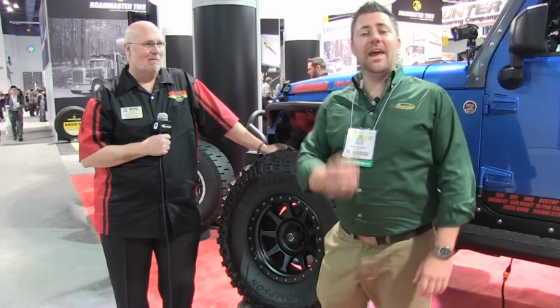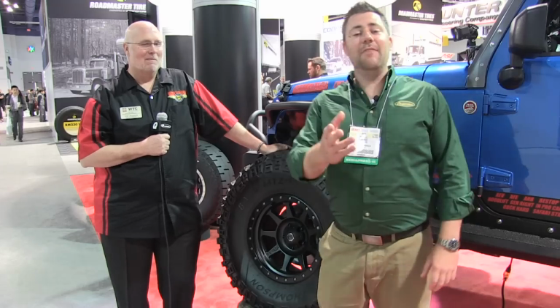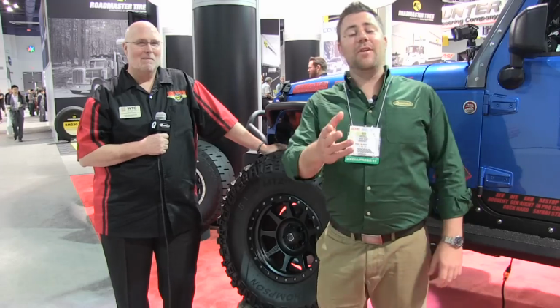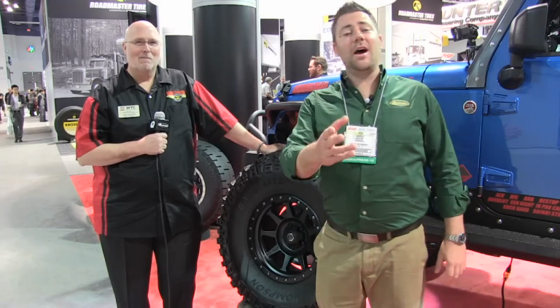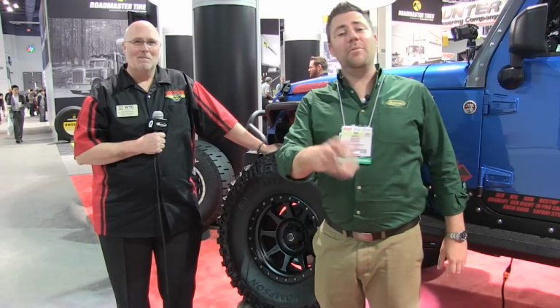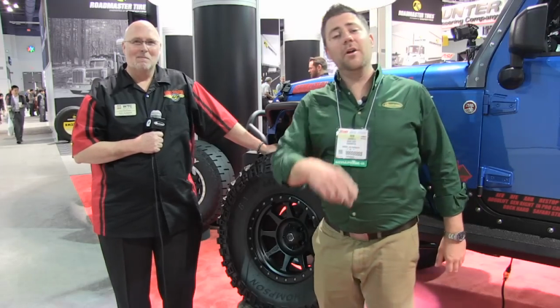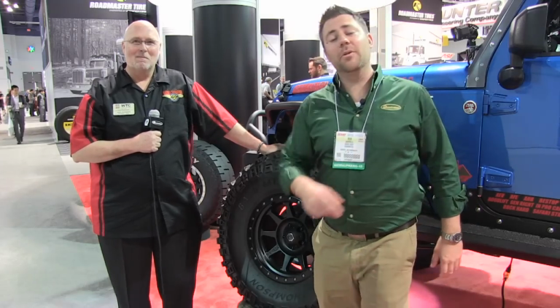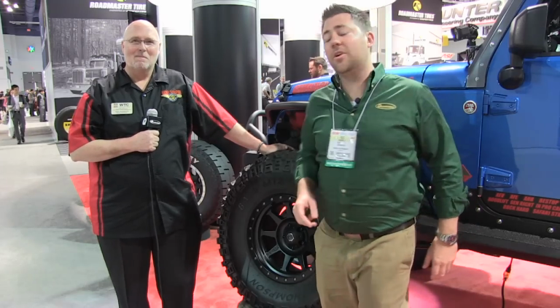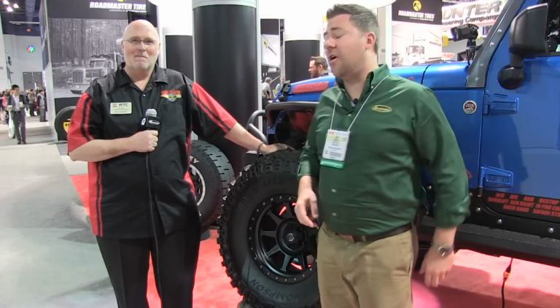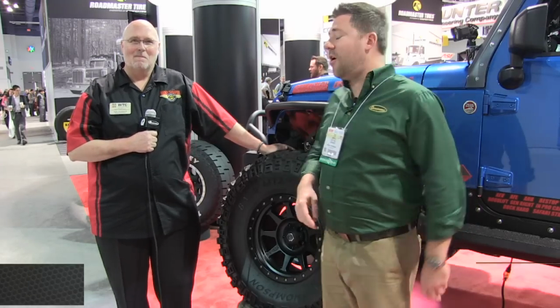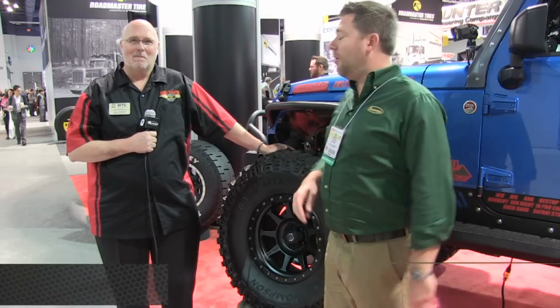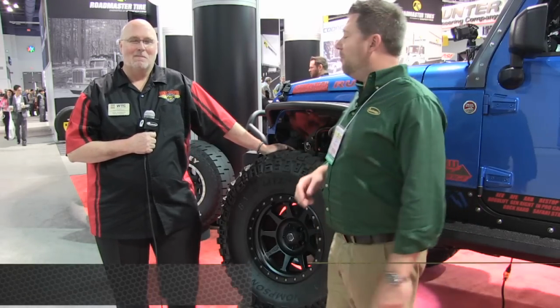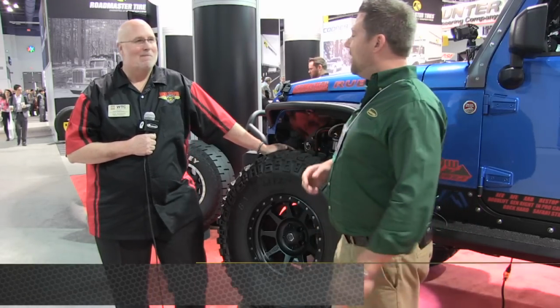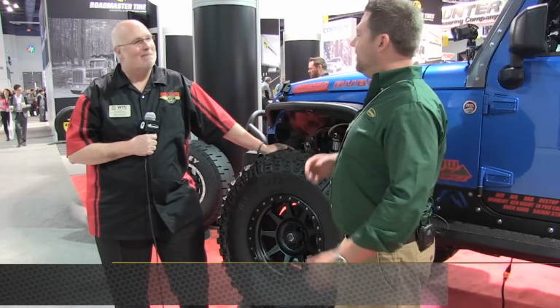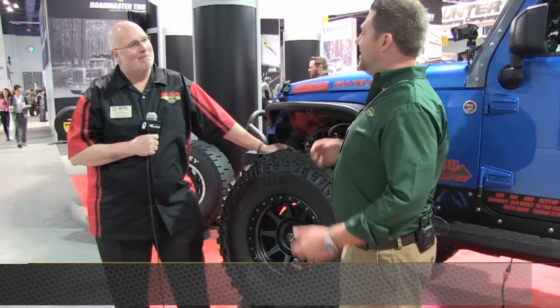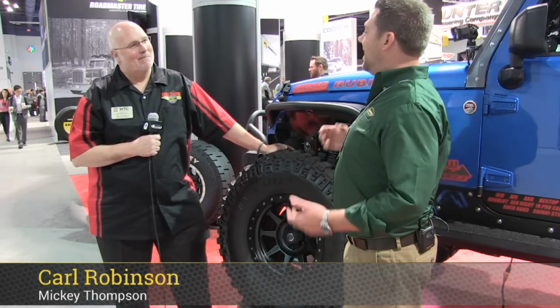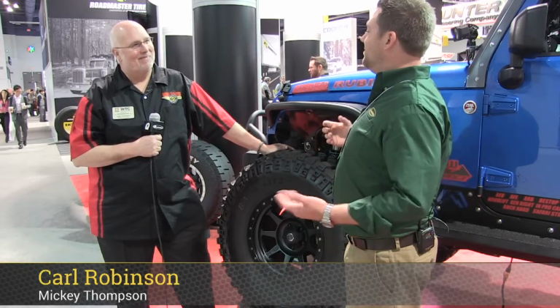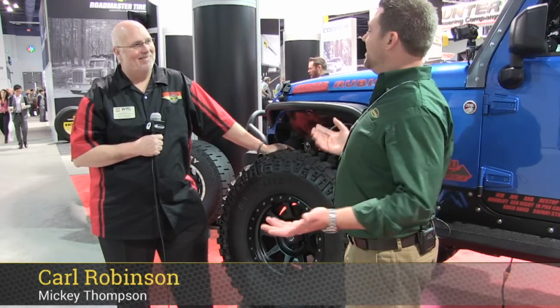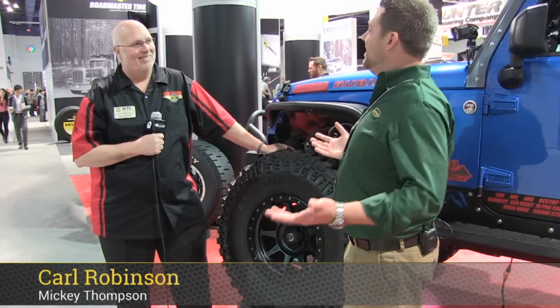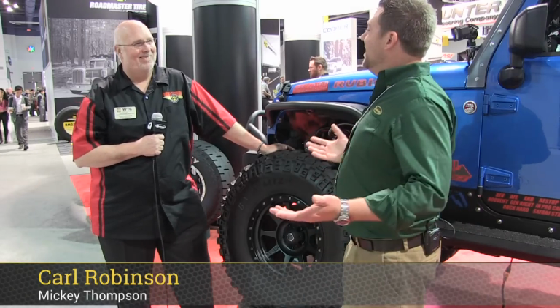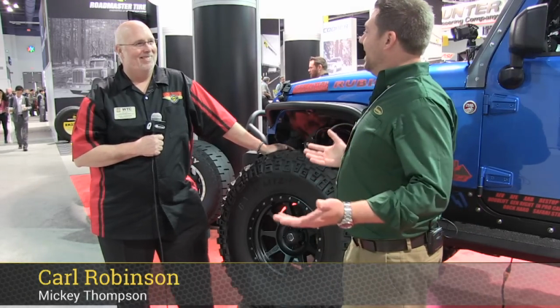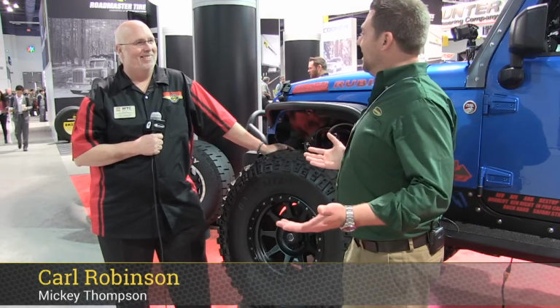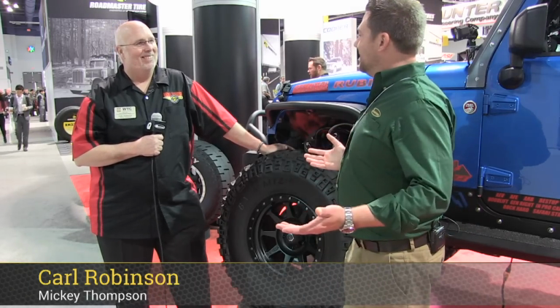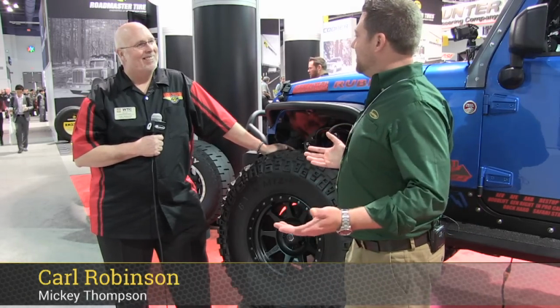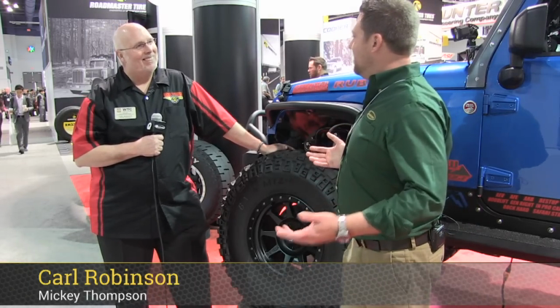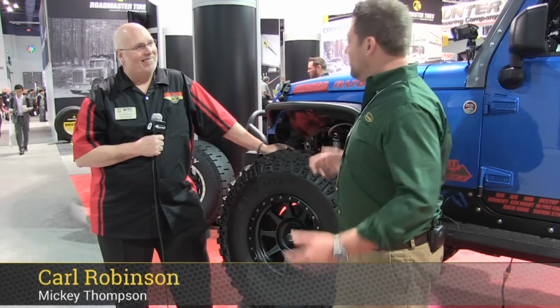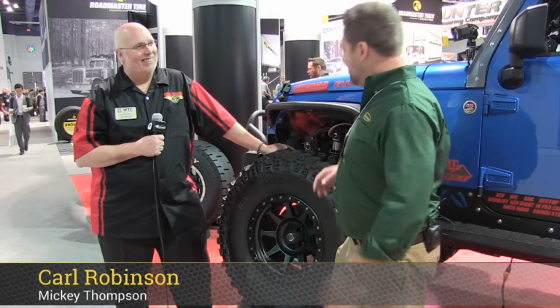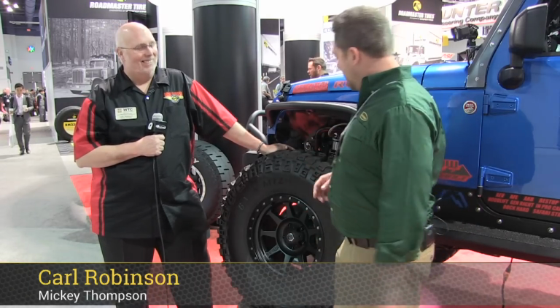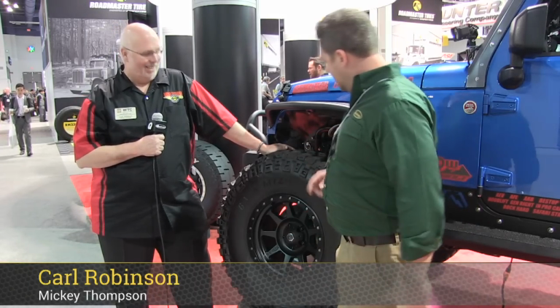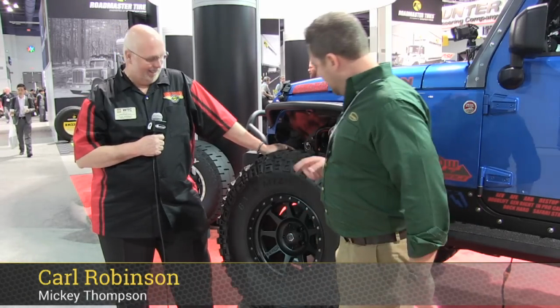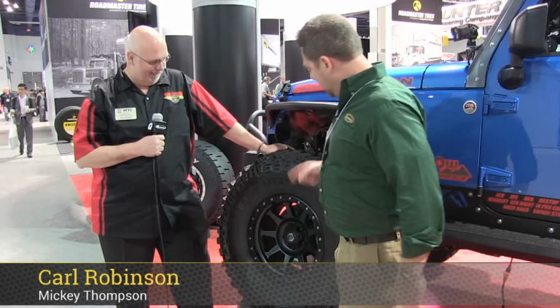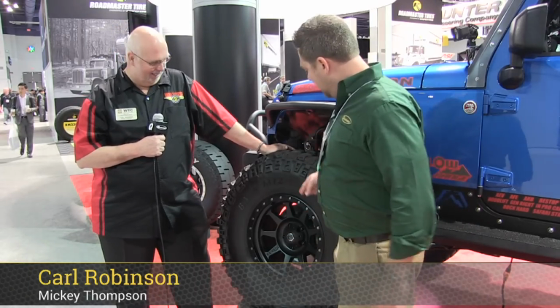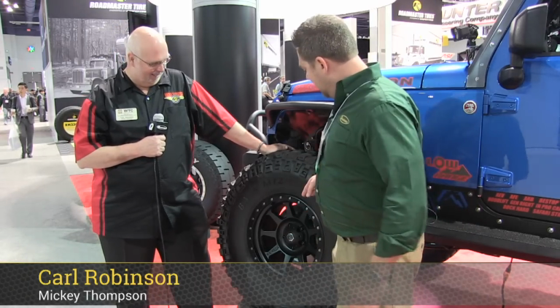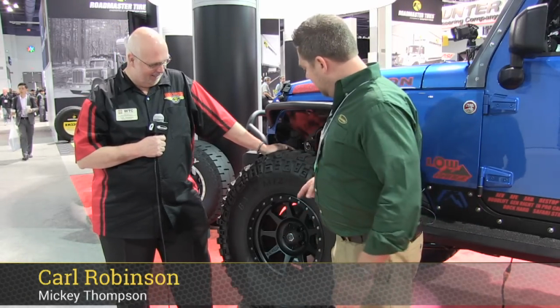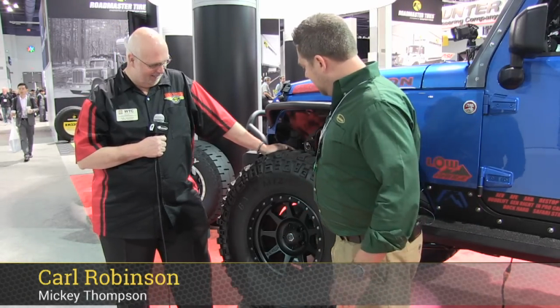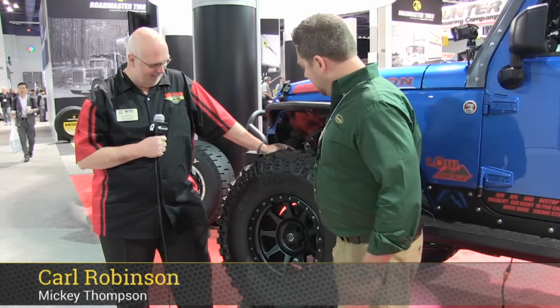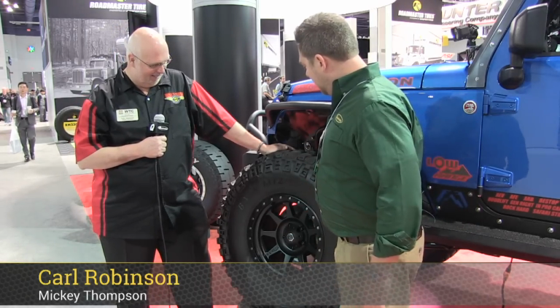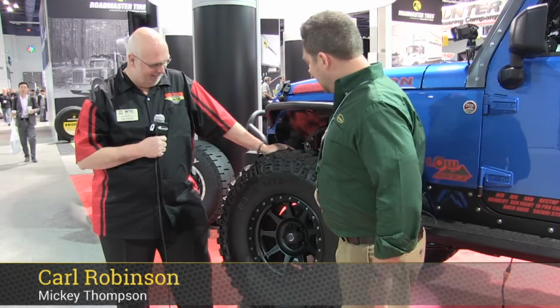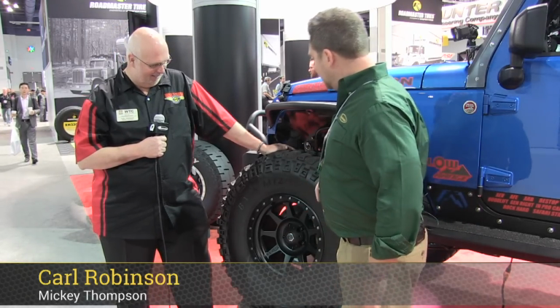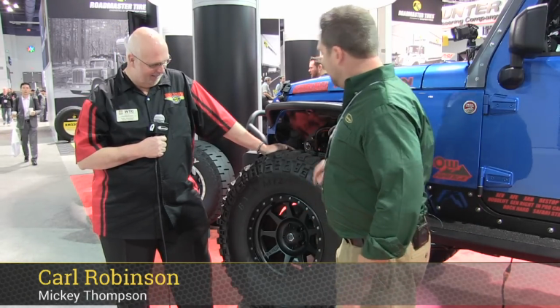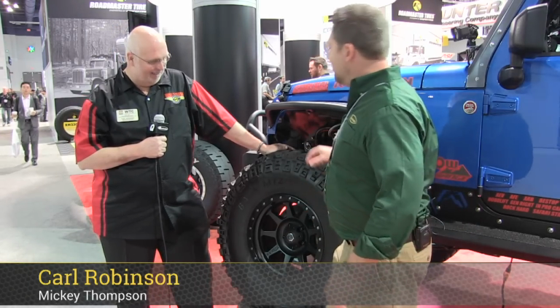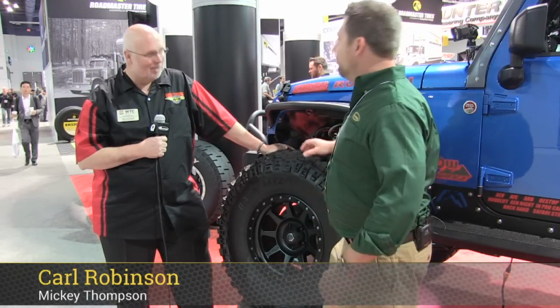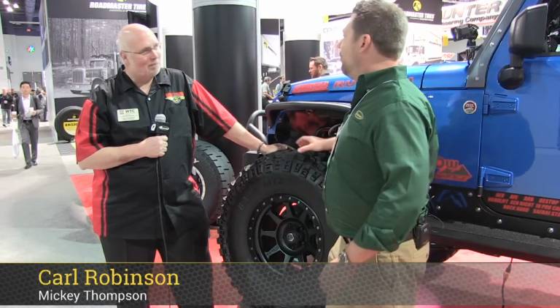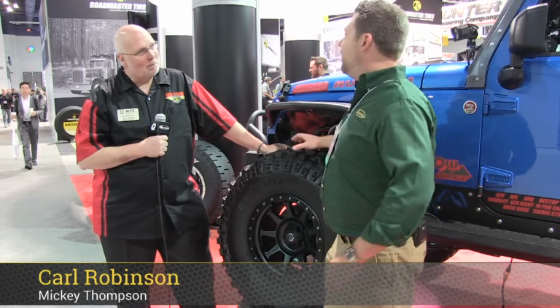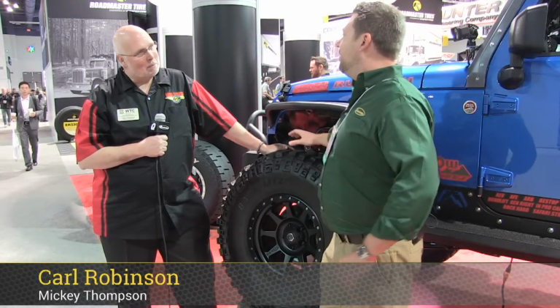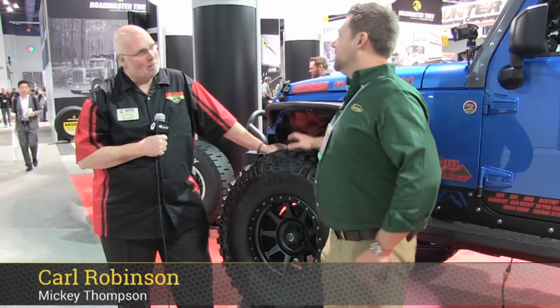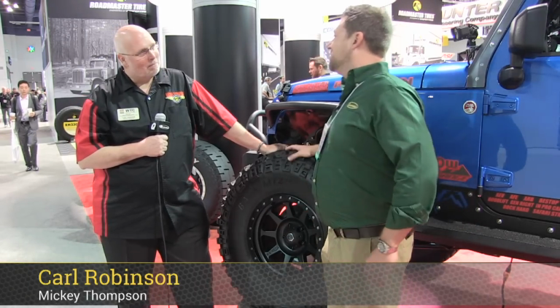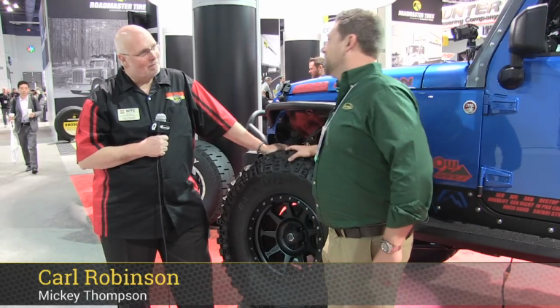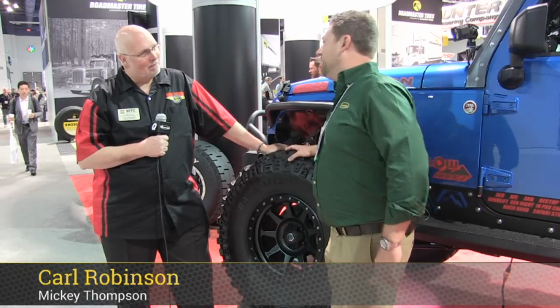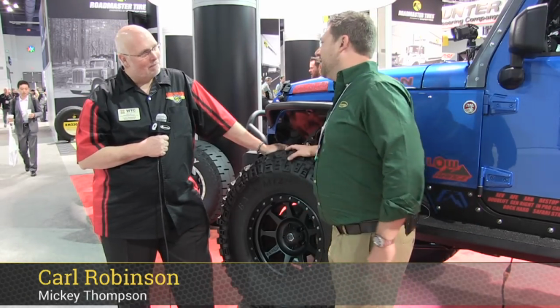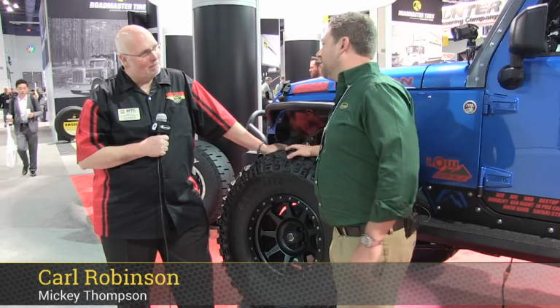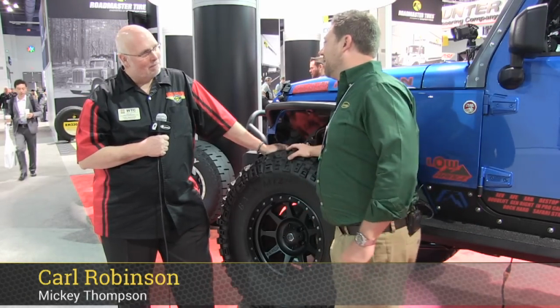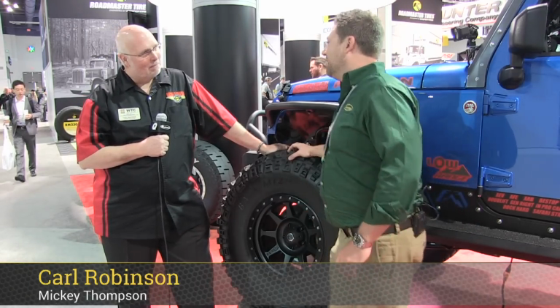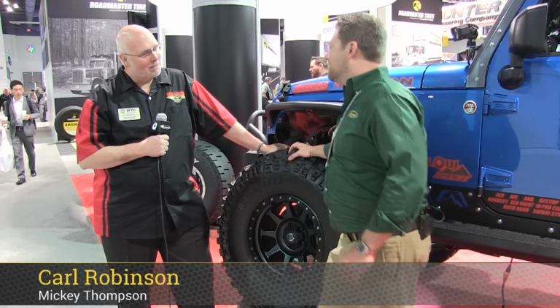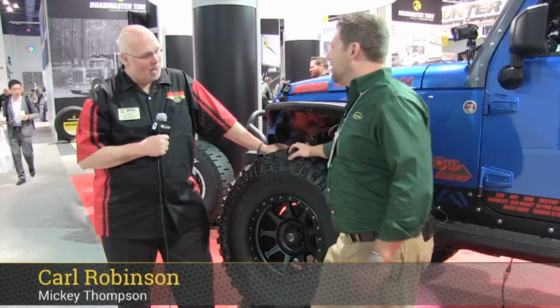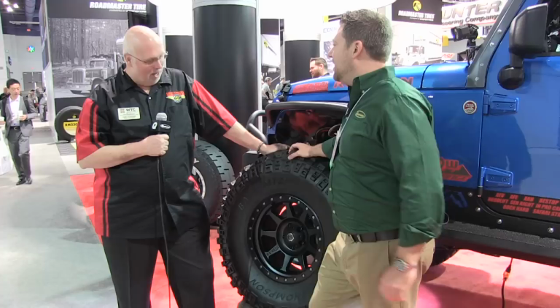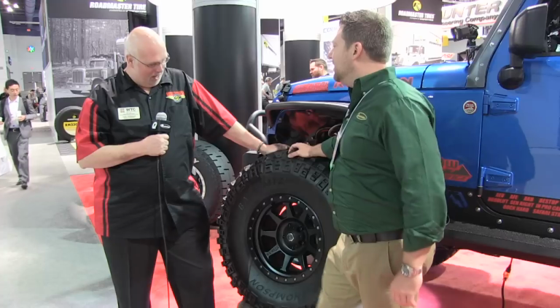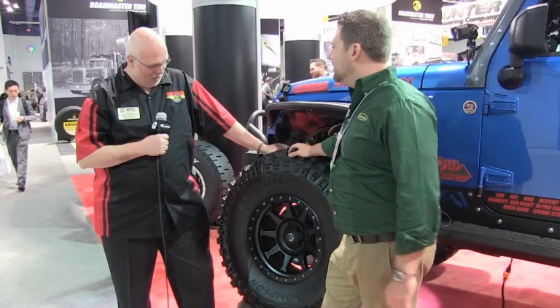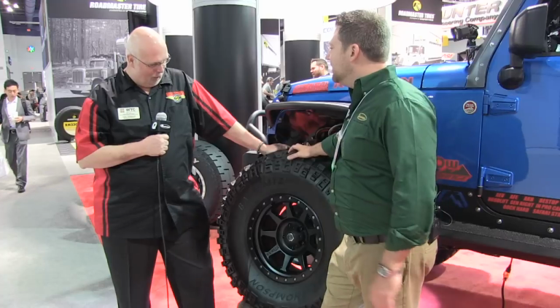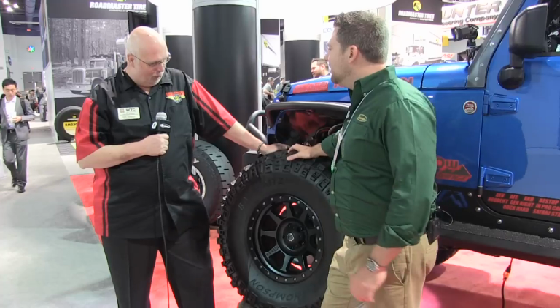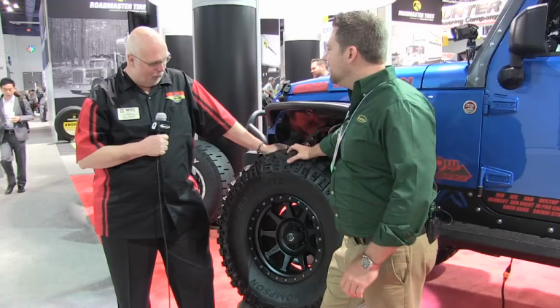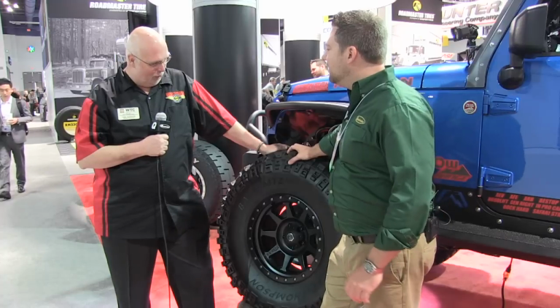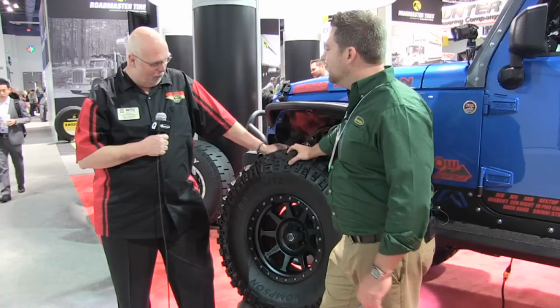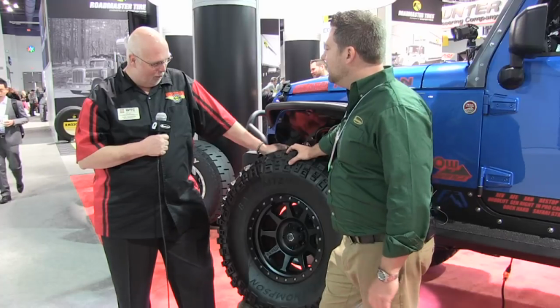Hey, Rob here with Carl and Mickey Thompson at the SEMA Show. You guys have a new wheel on this Jeep here in front of us, right? We sure do.